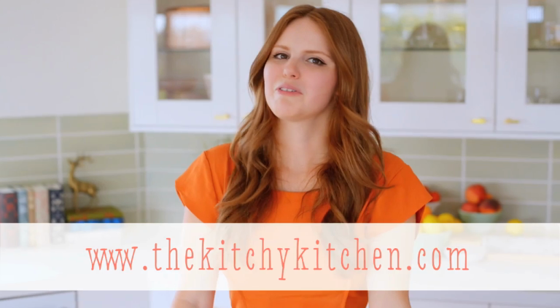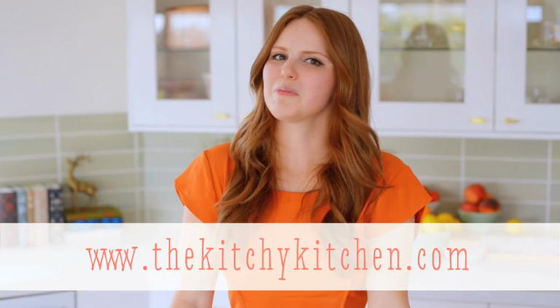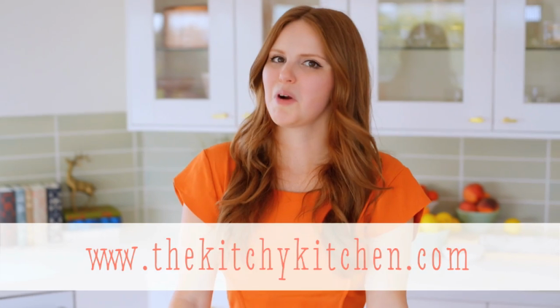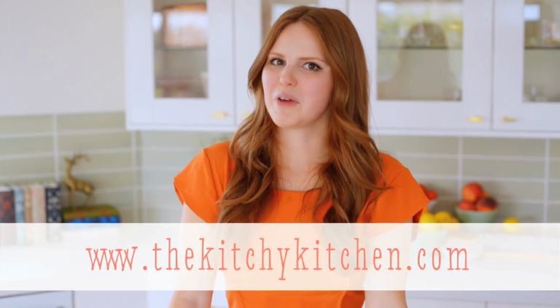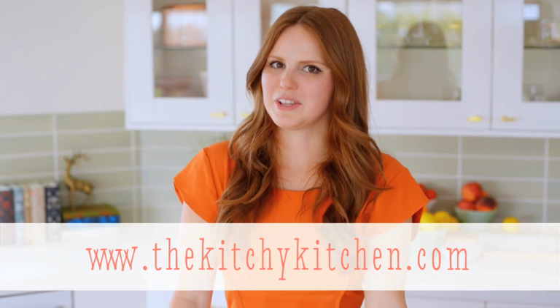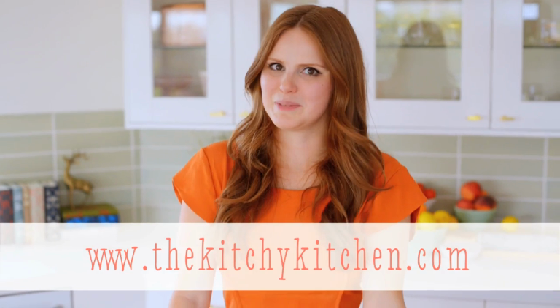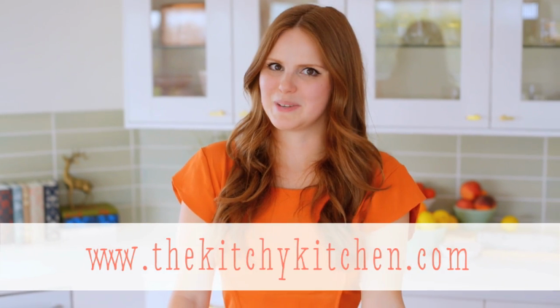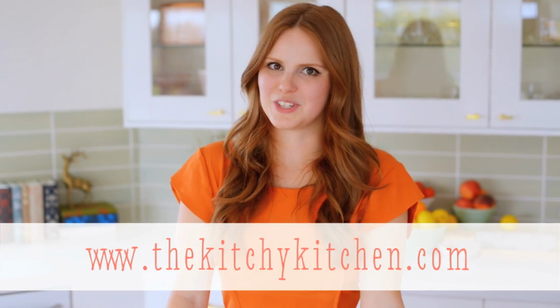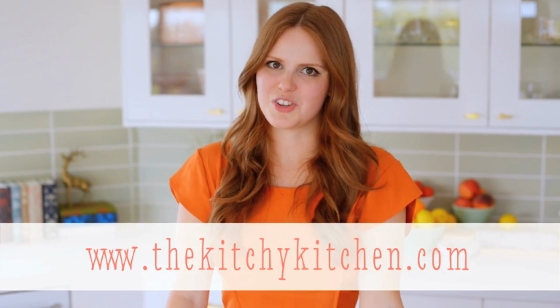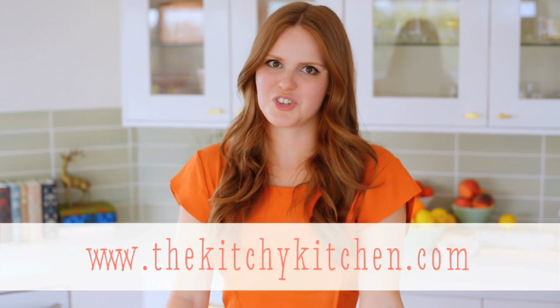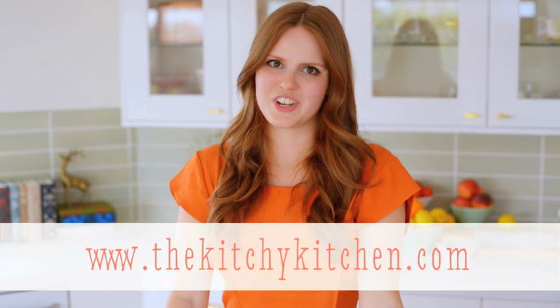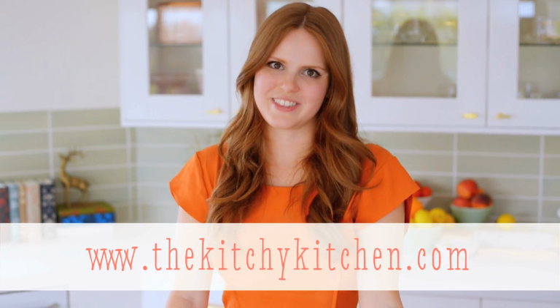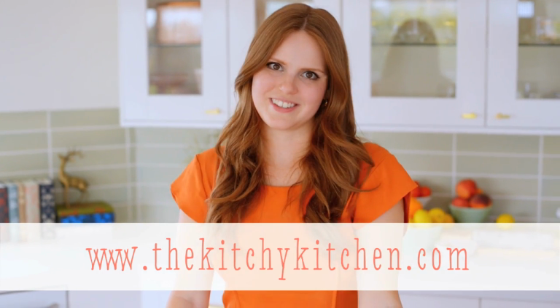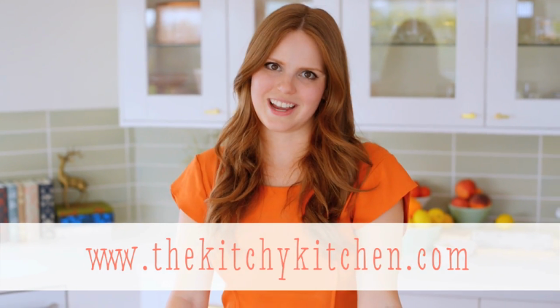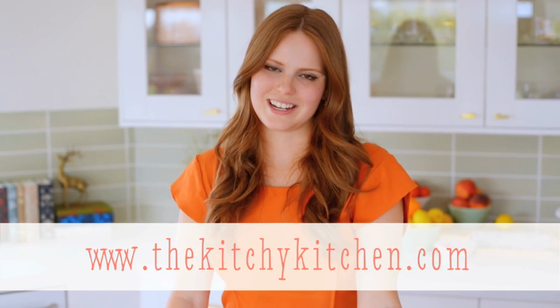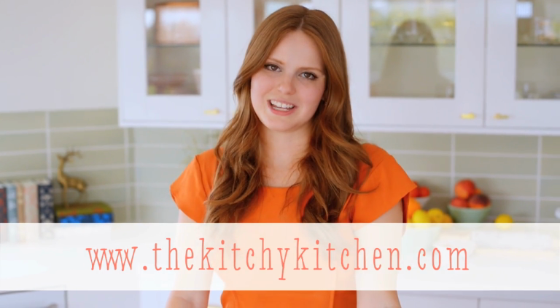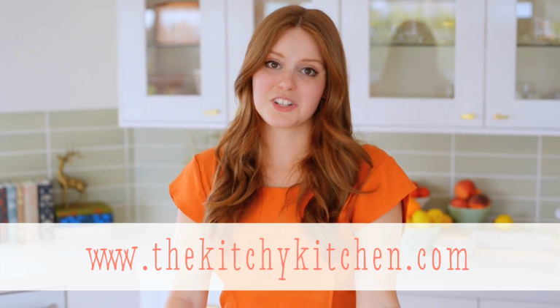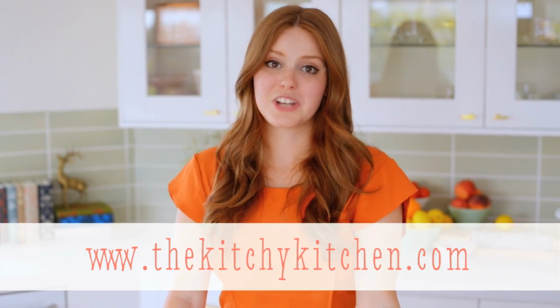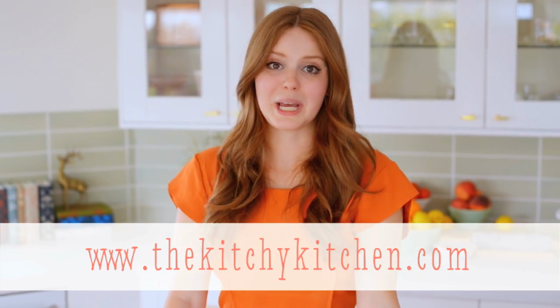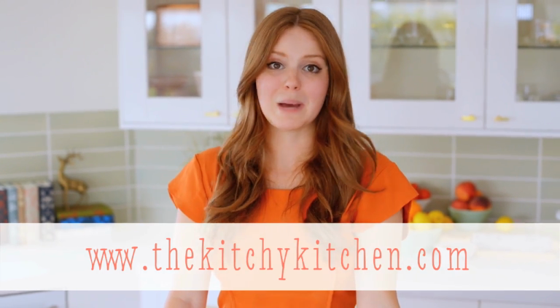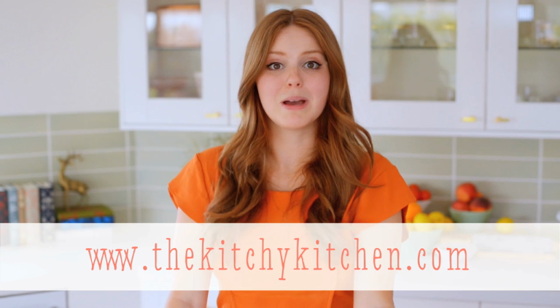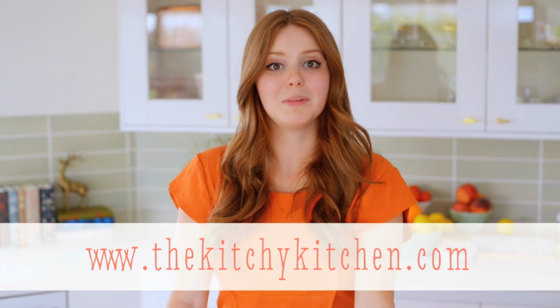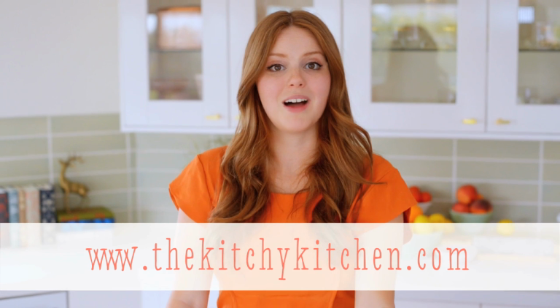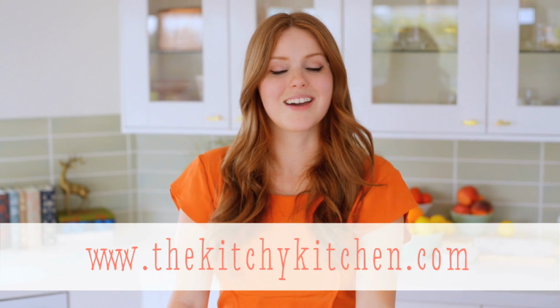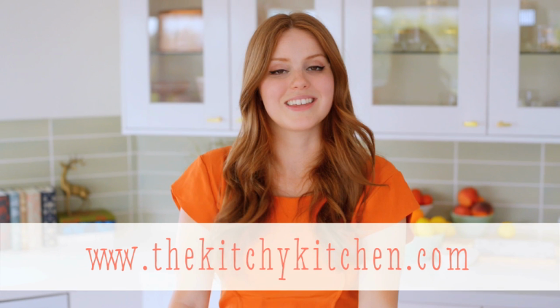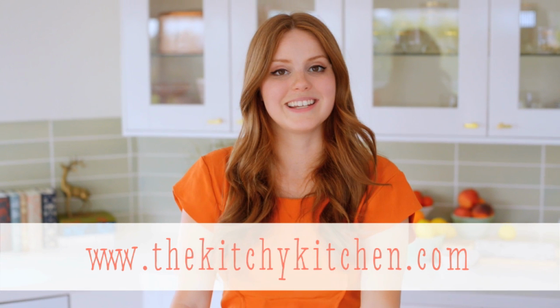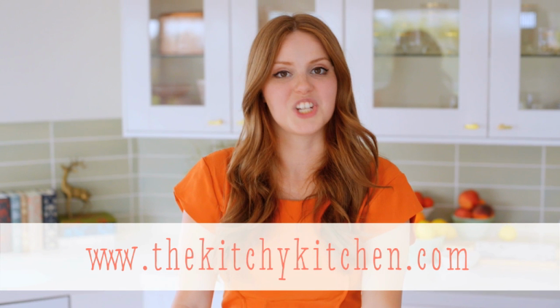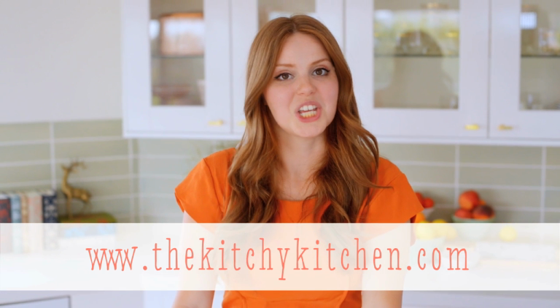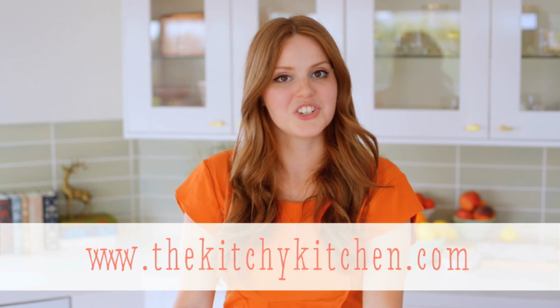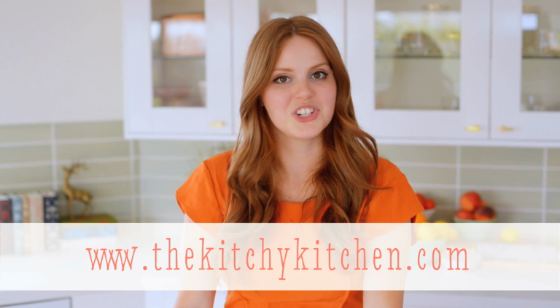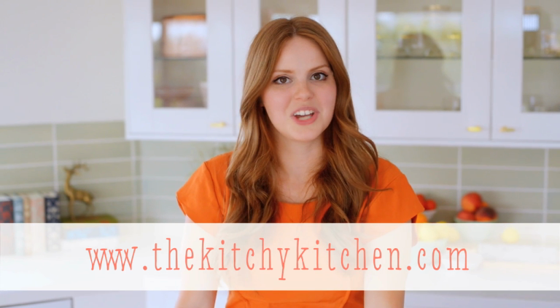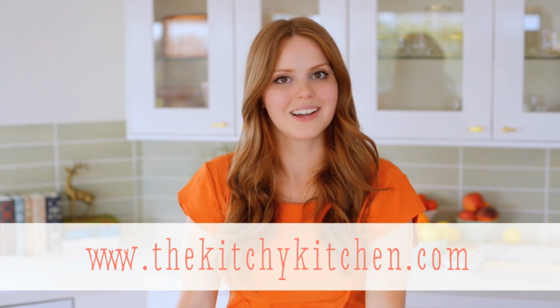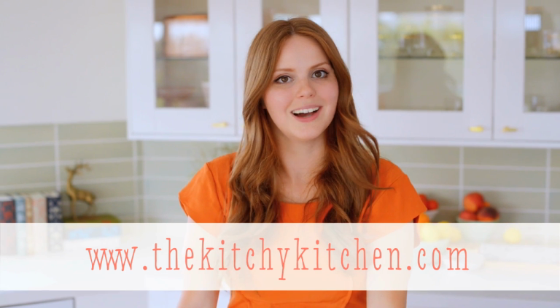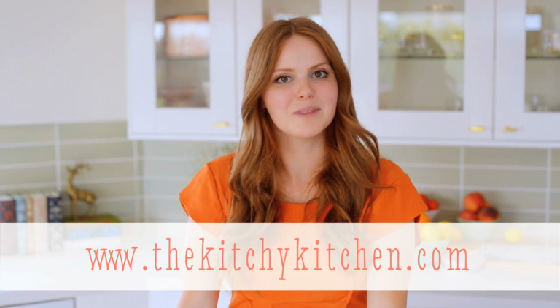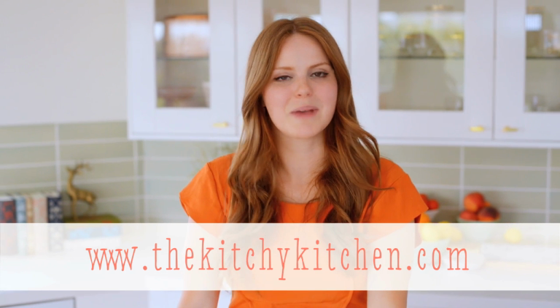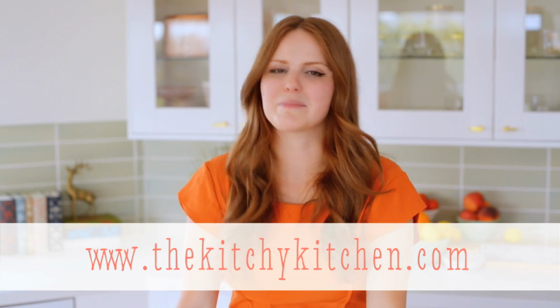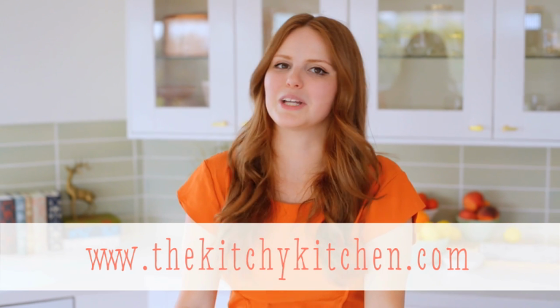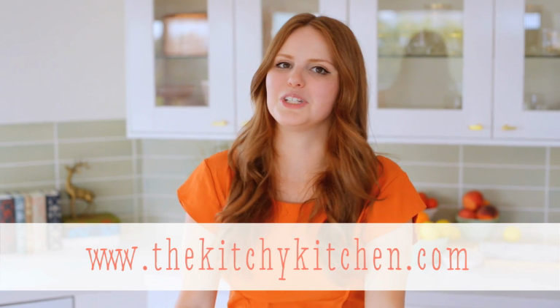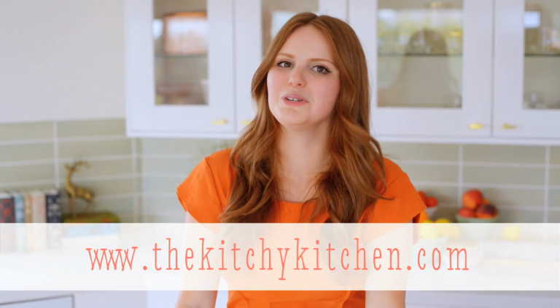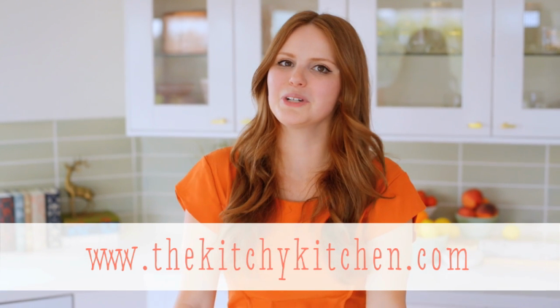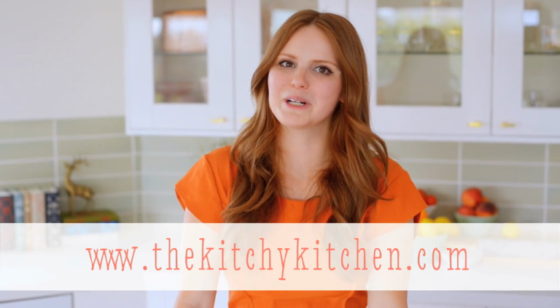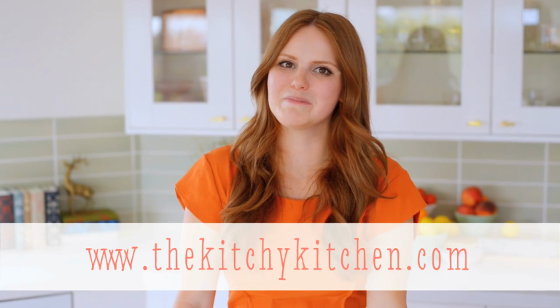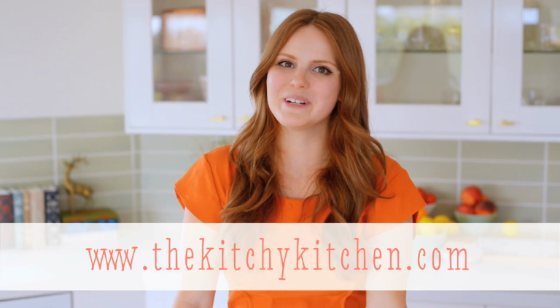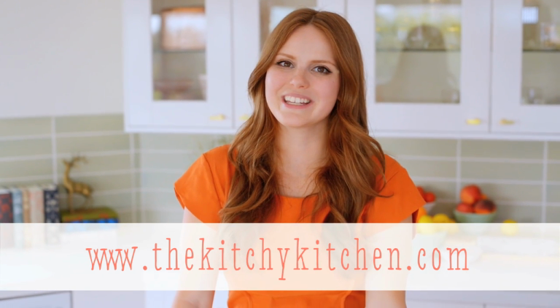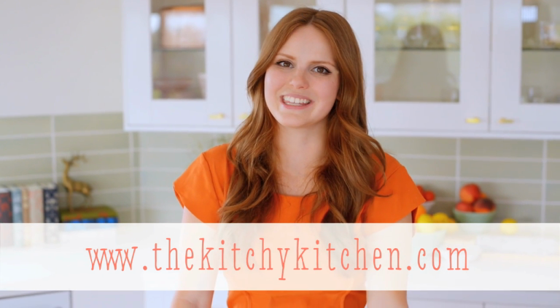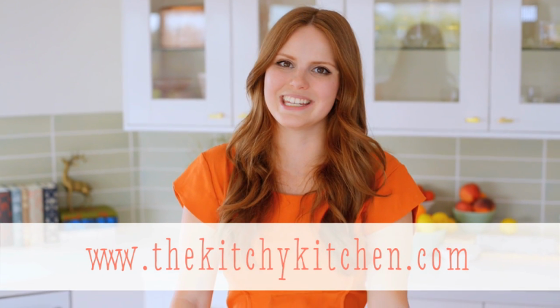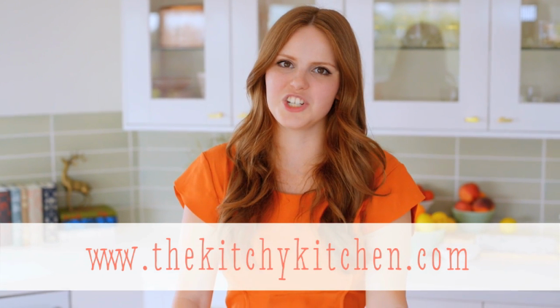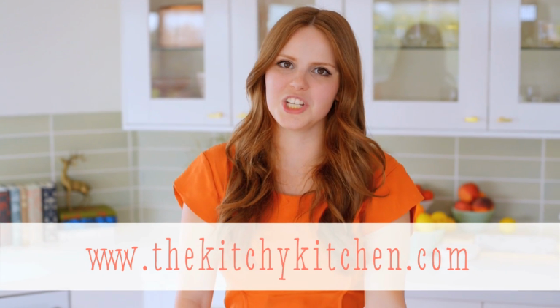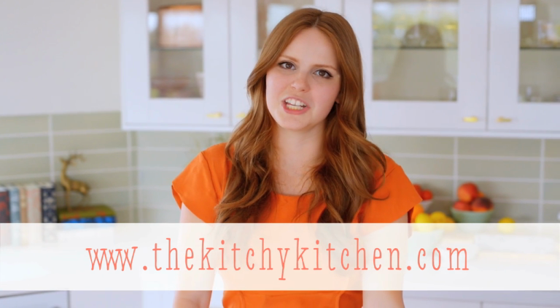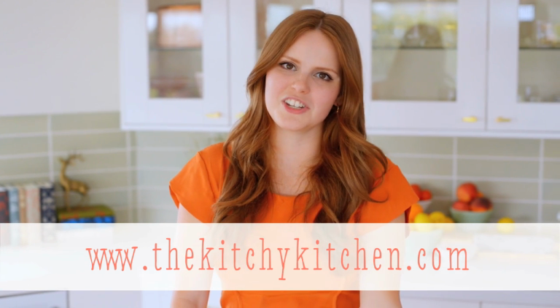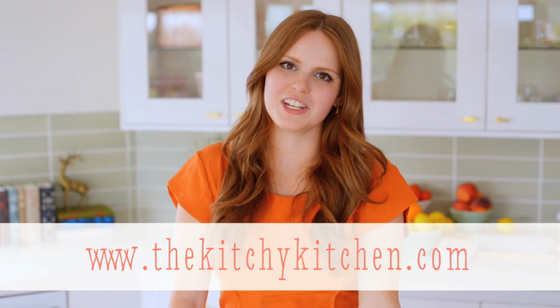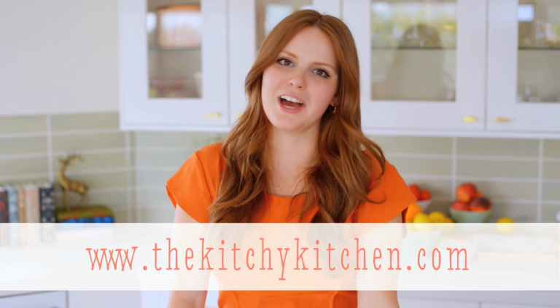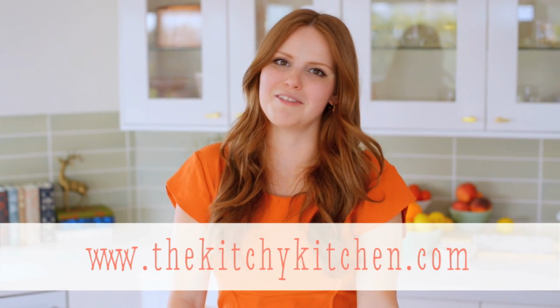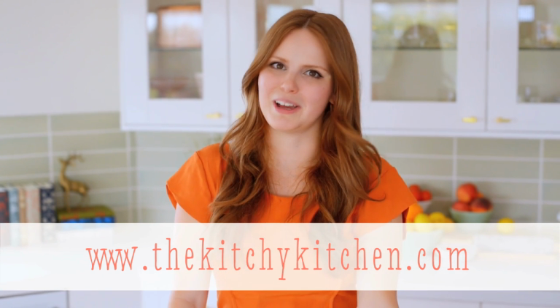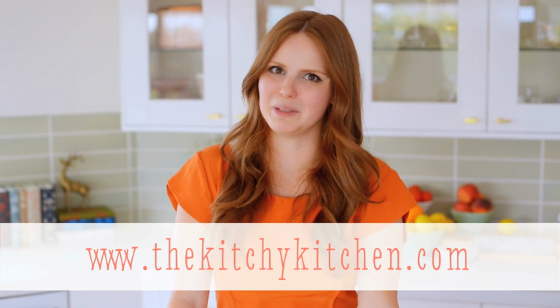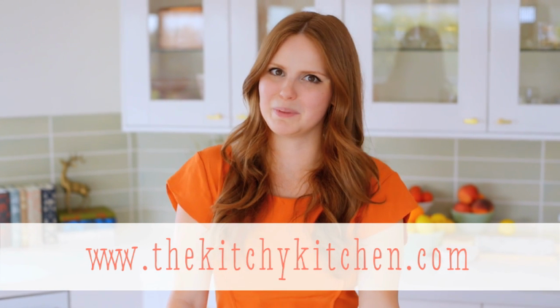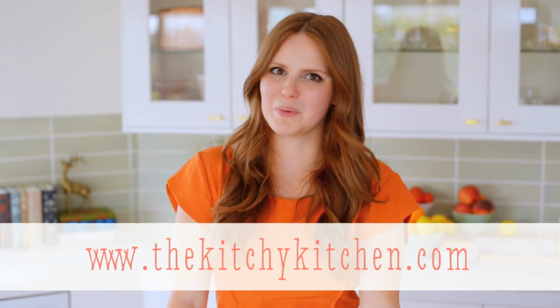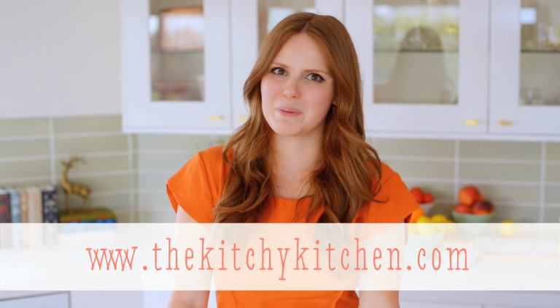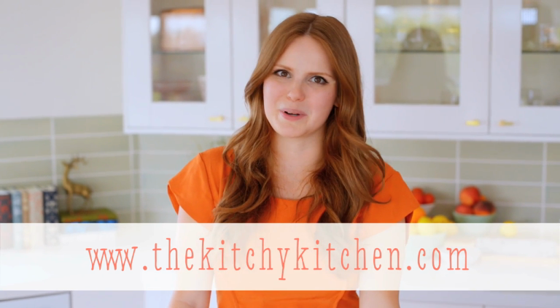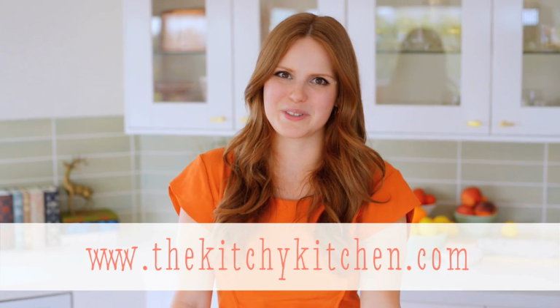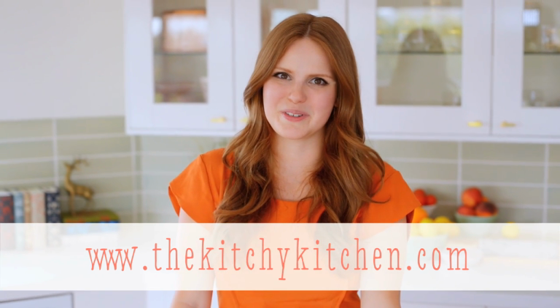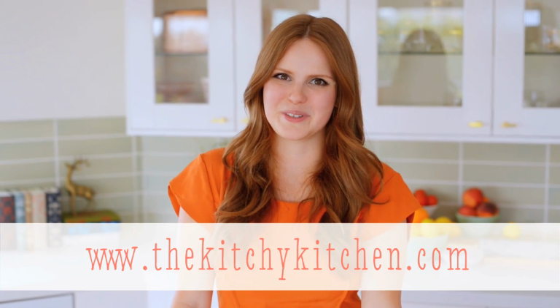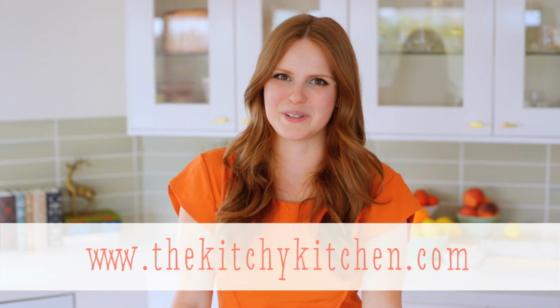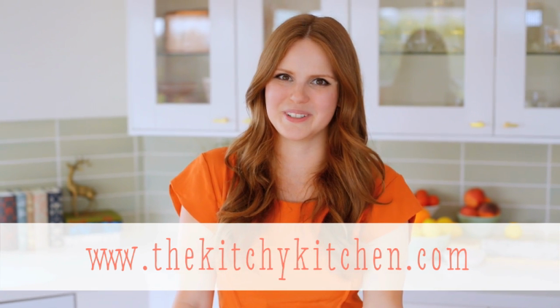For more recipes featuring this technique, check out my blog, thekitchykitchen.com, and my new cookbook, The Kitchy Kitchen, available where books are sold.